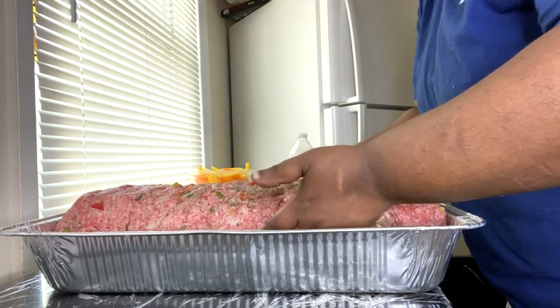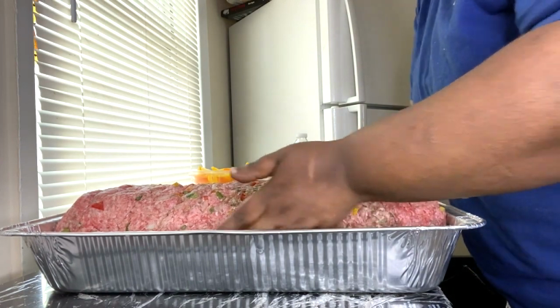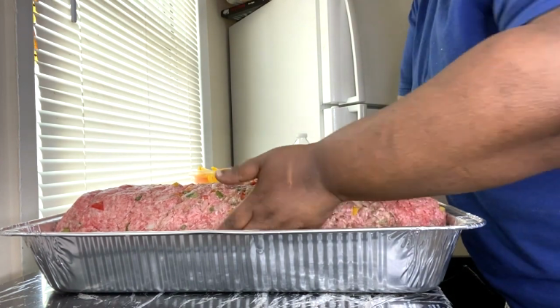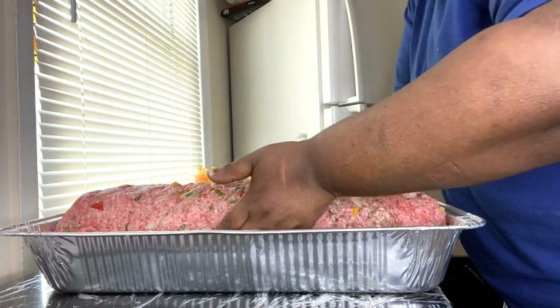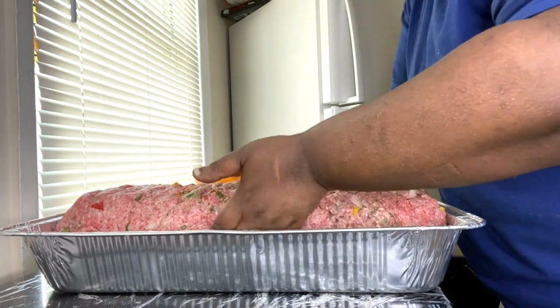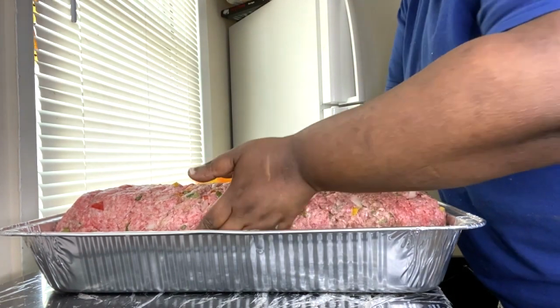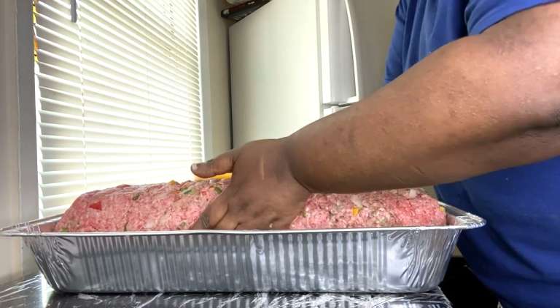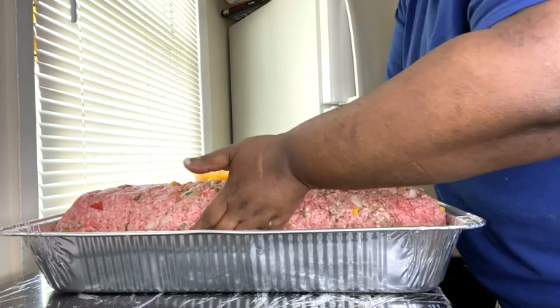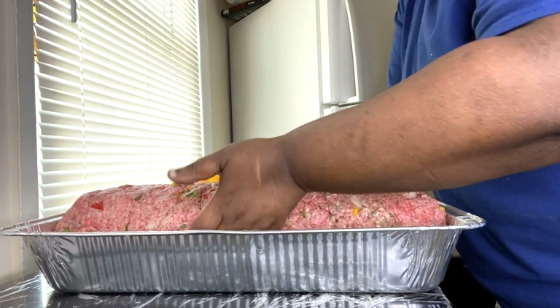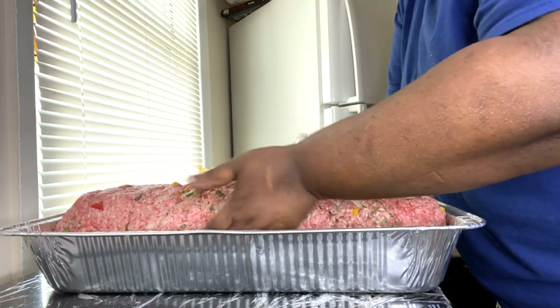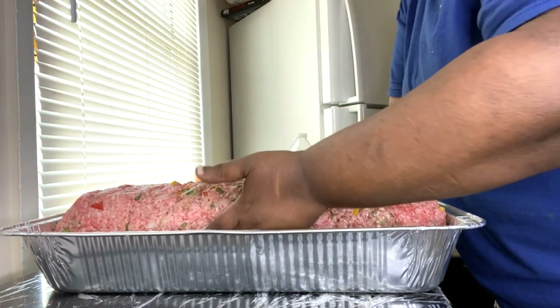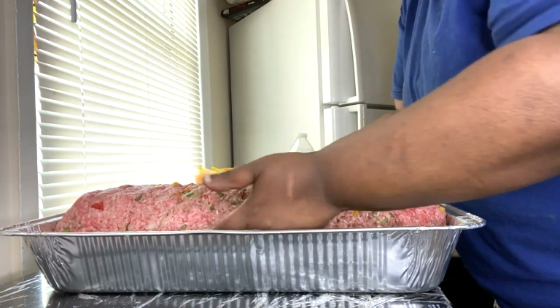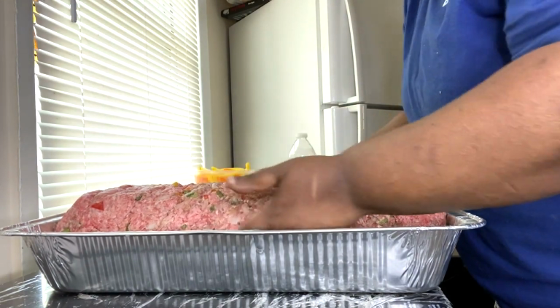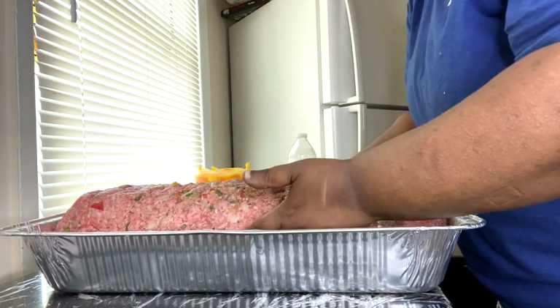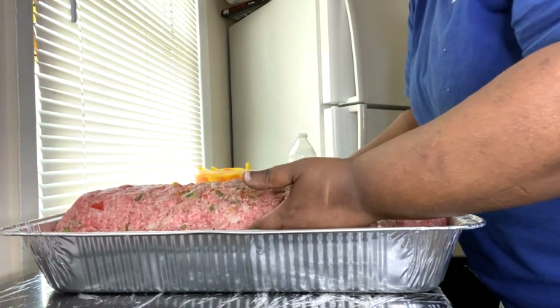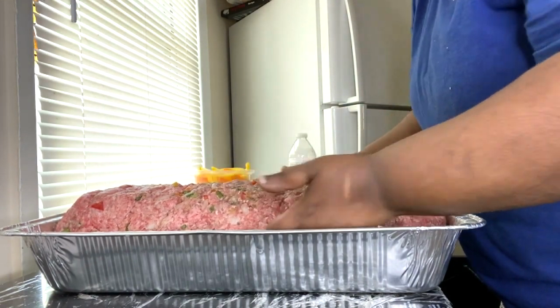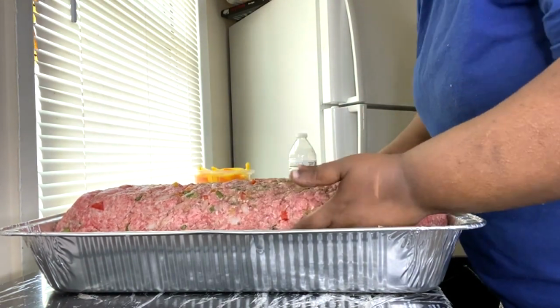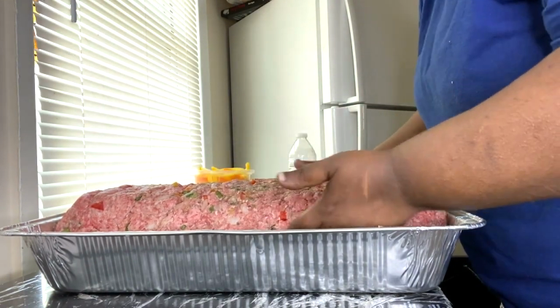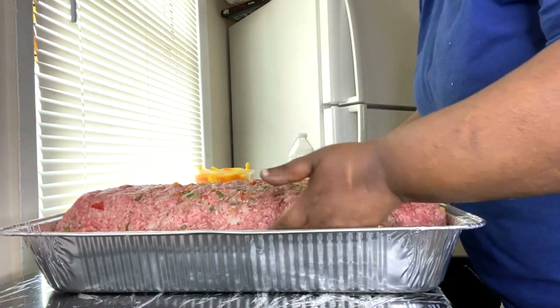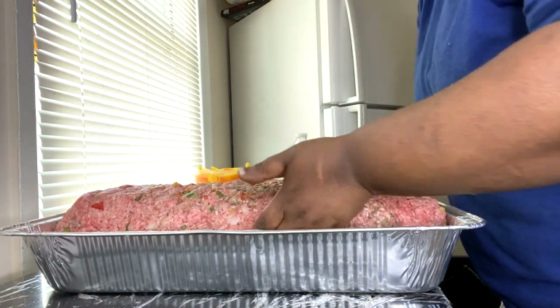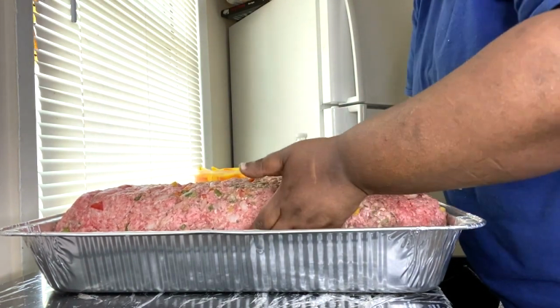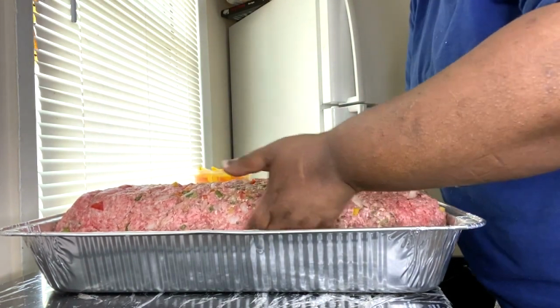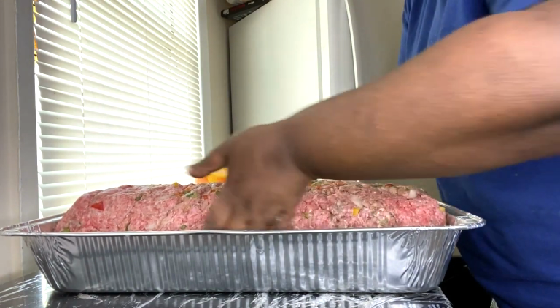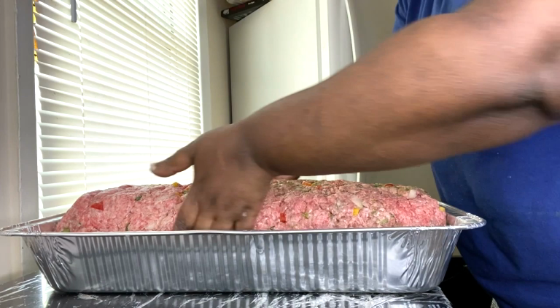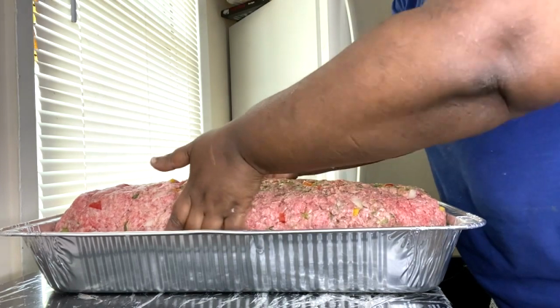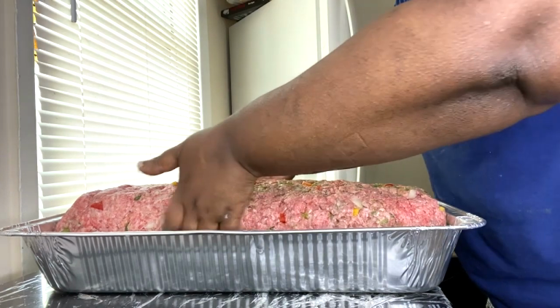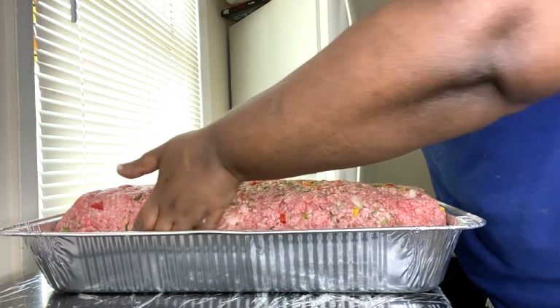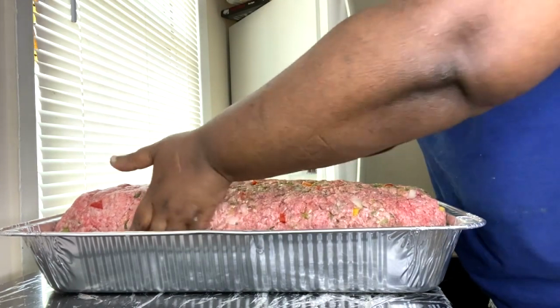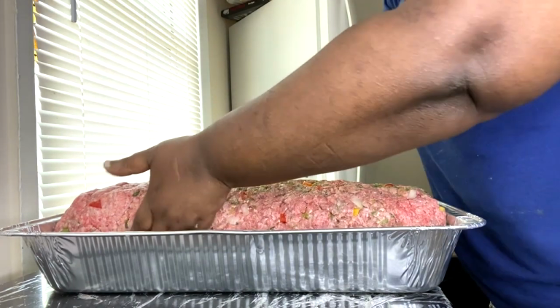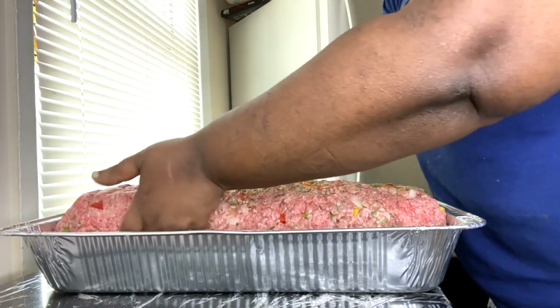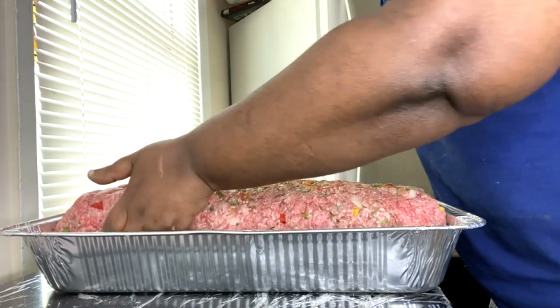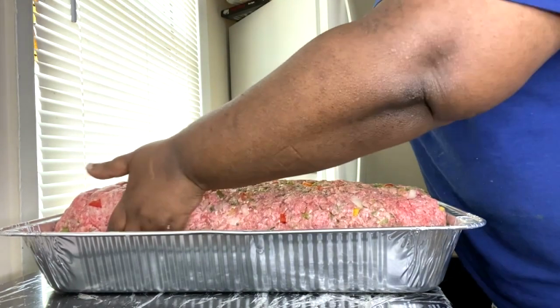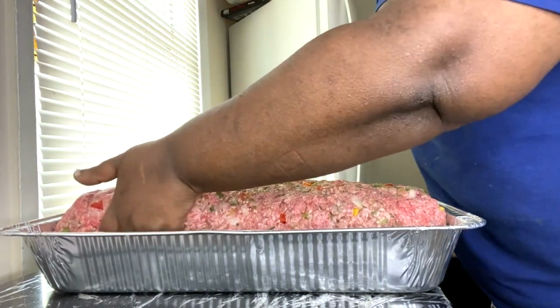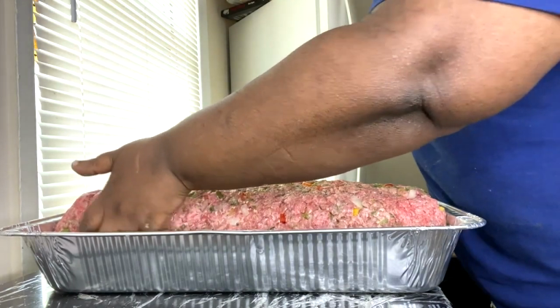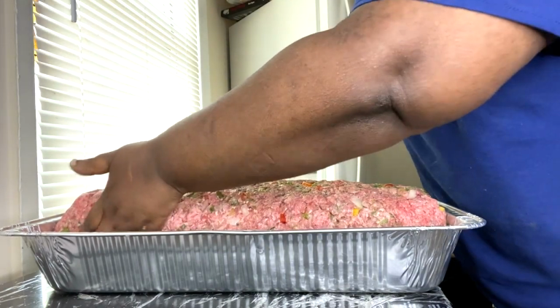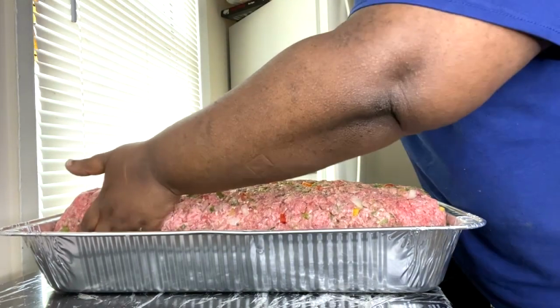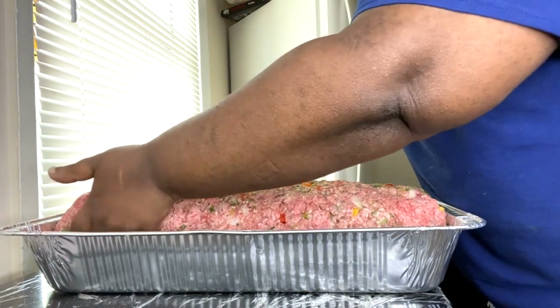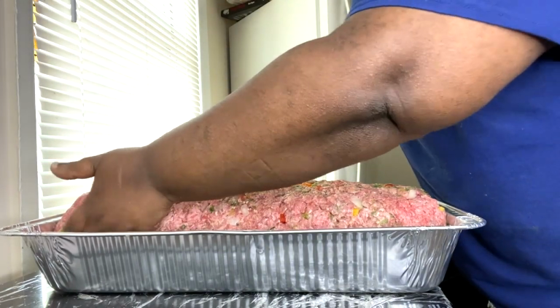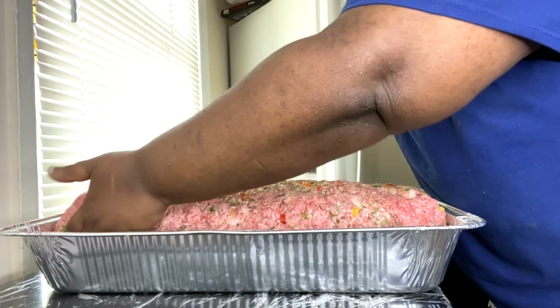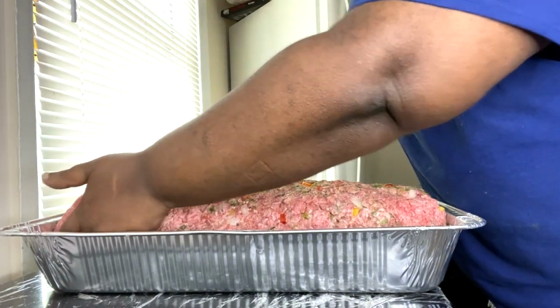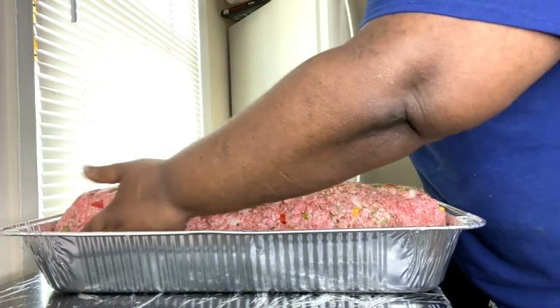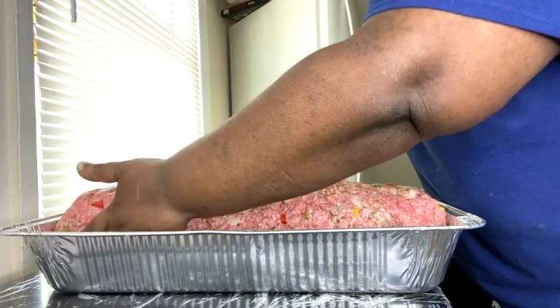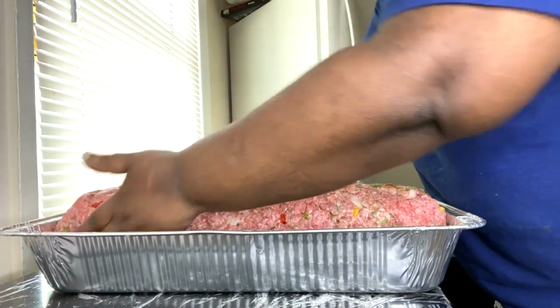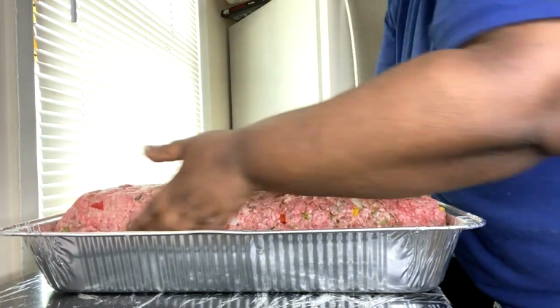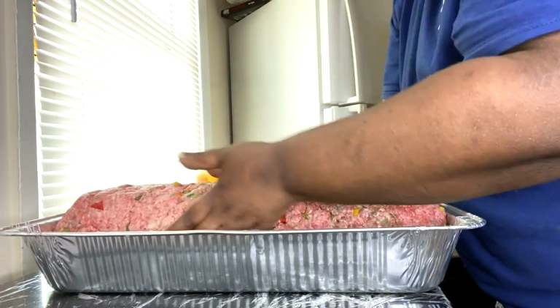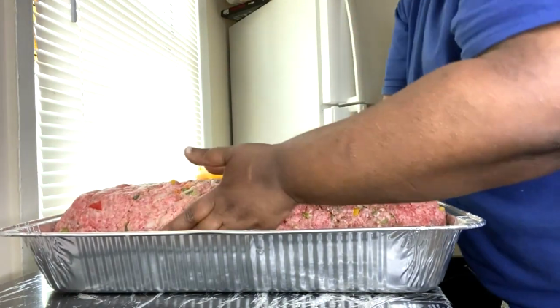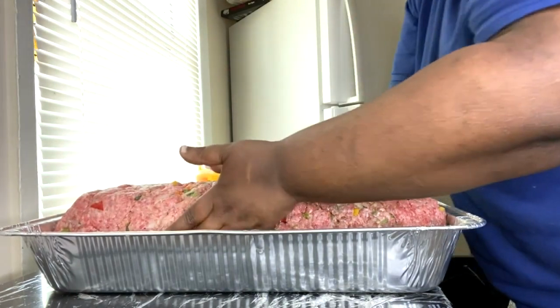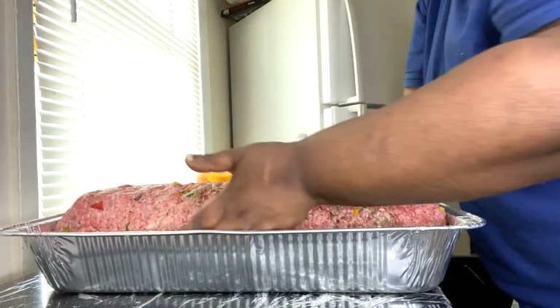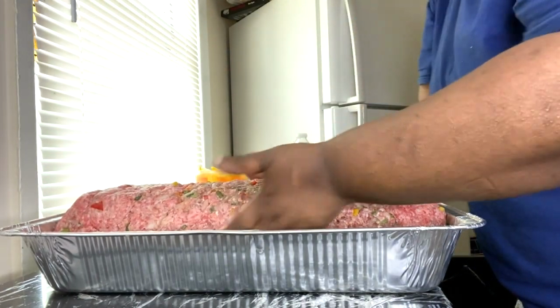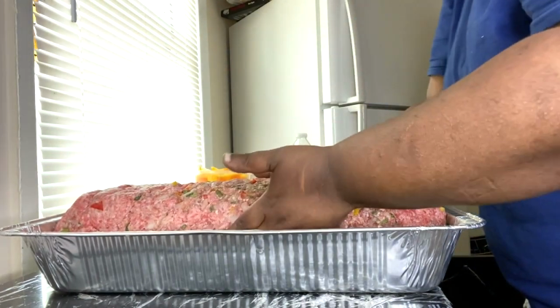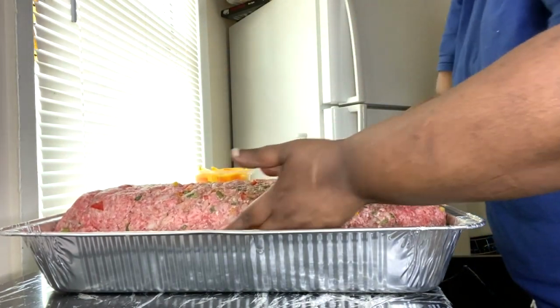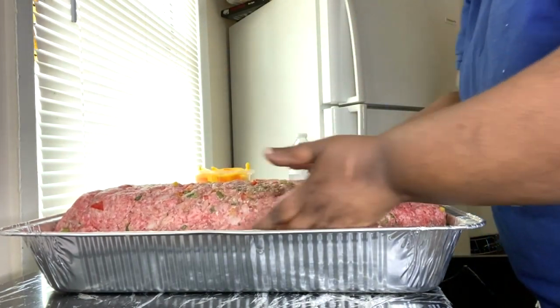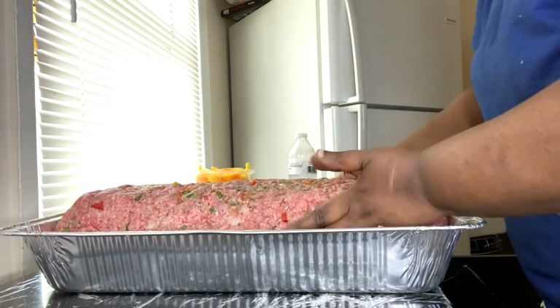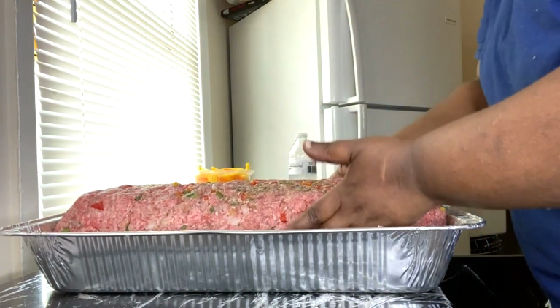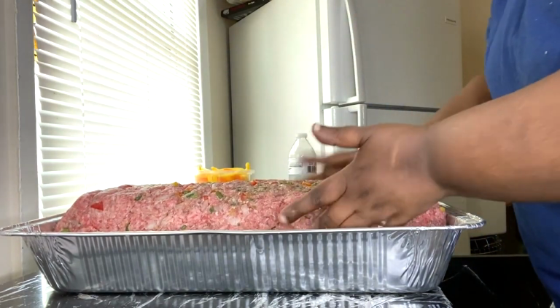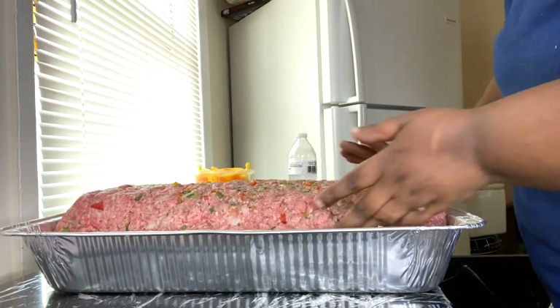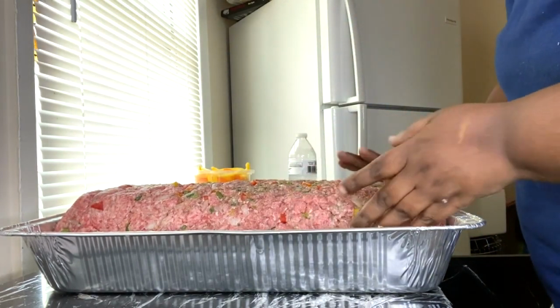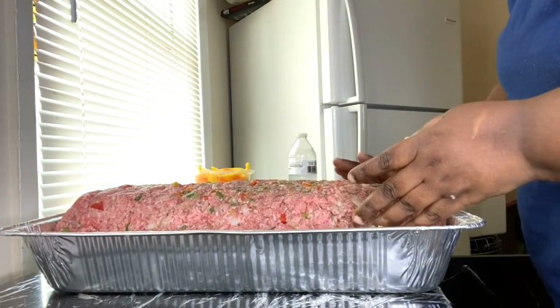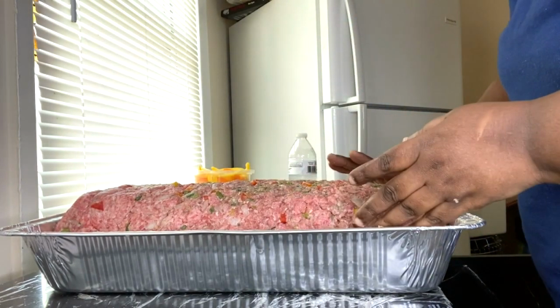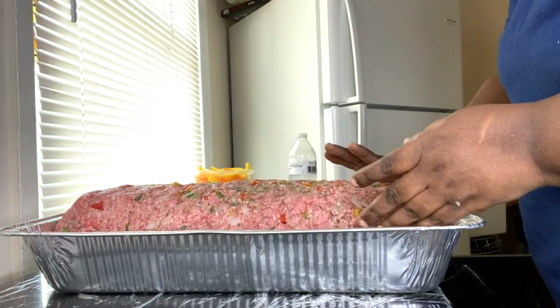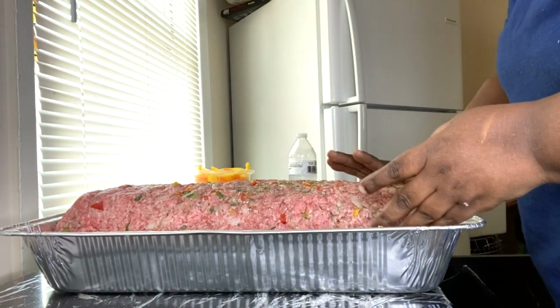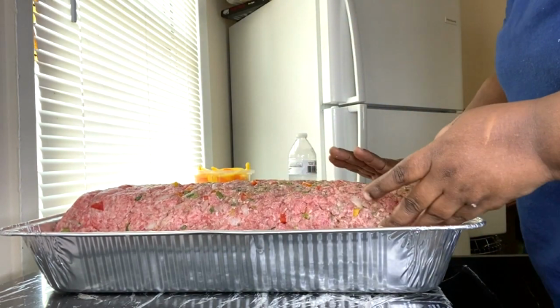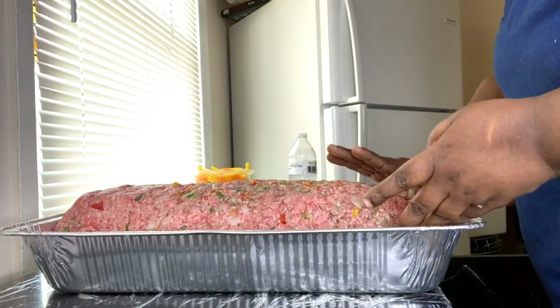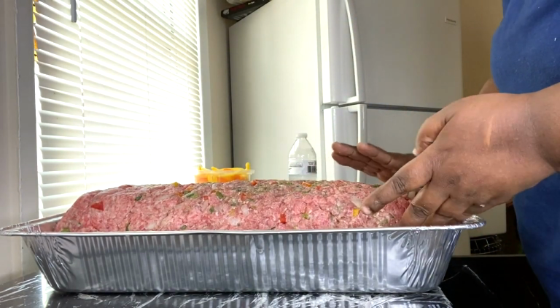This meatloaf is shaped up really nice and it is ready to go into the oven.